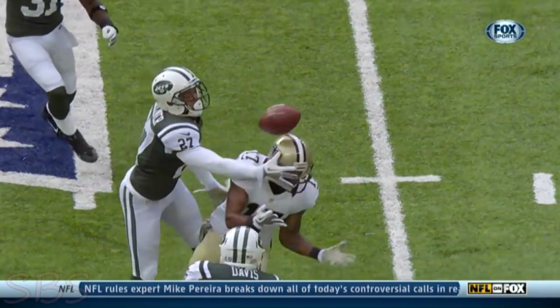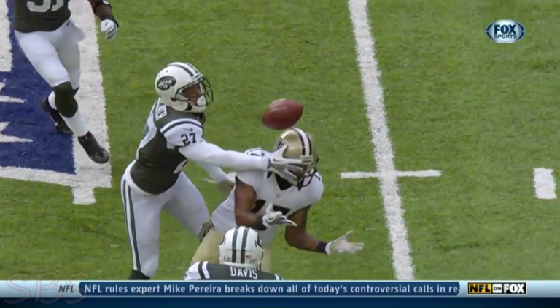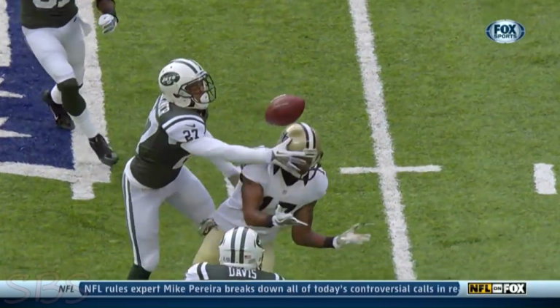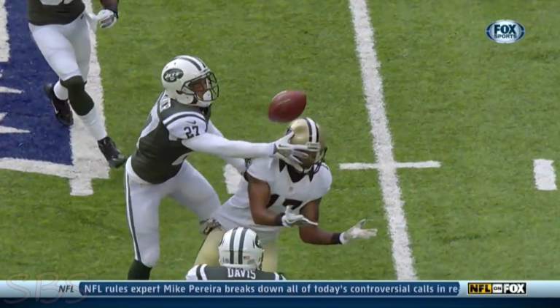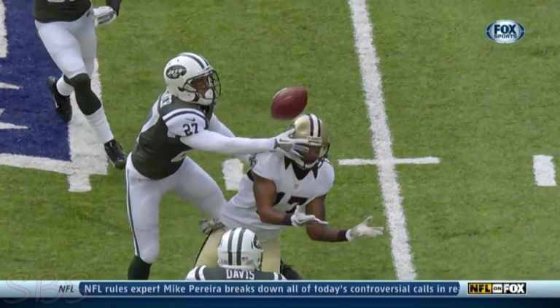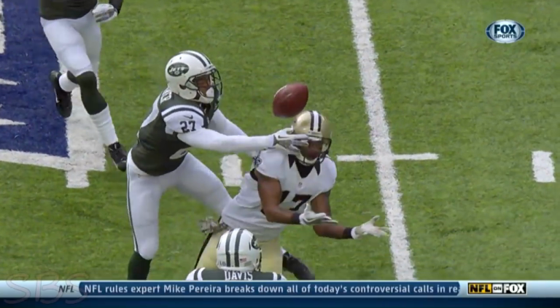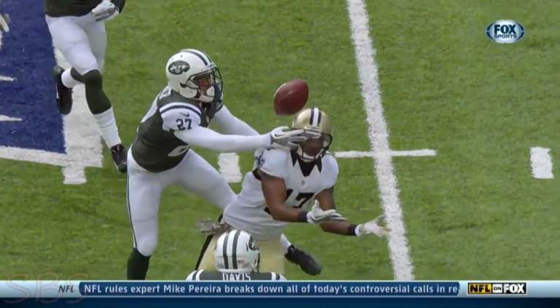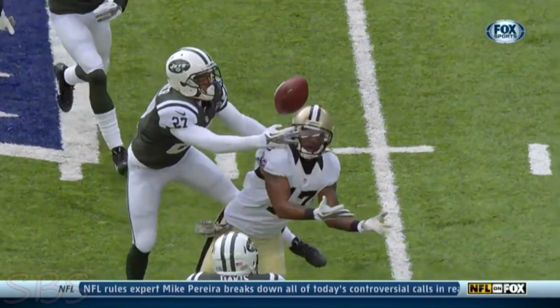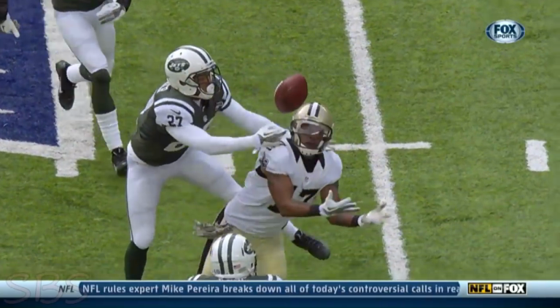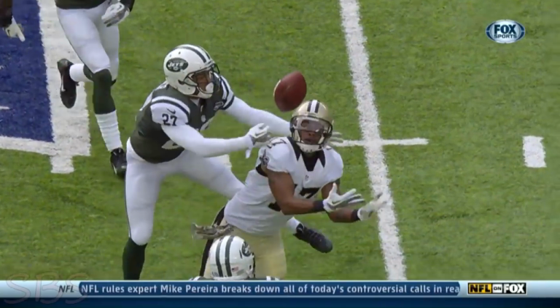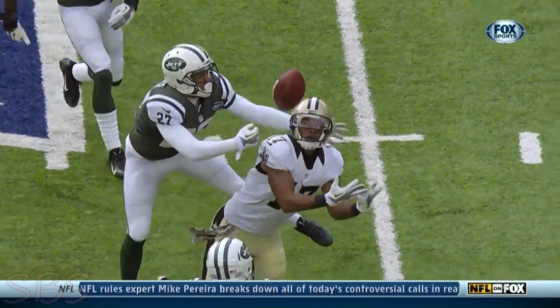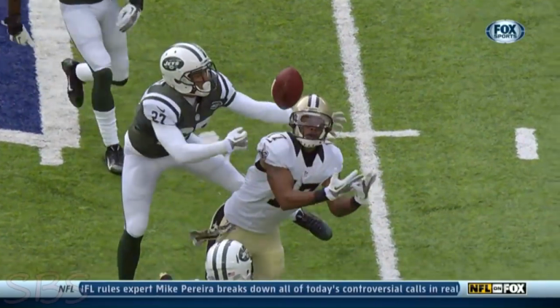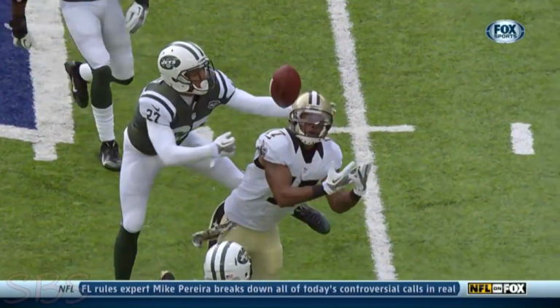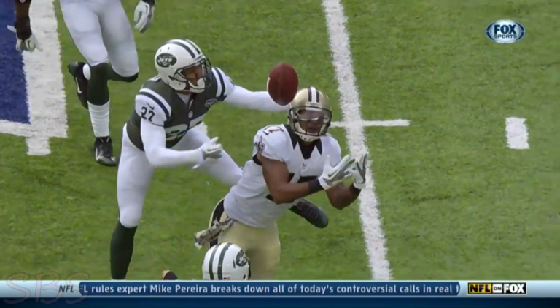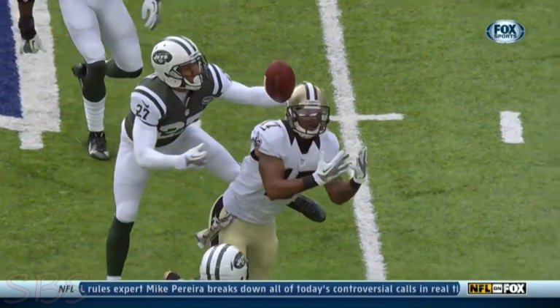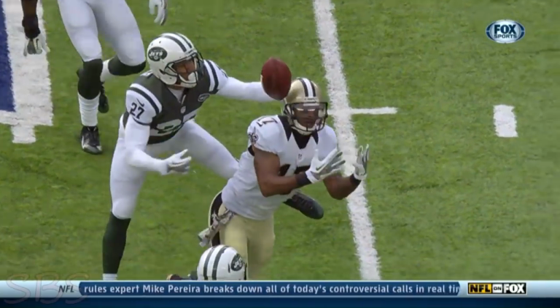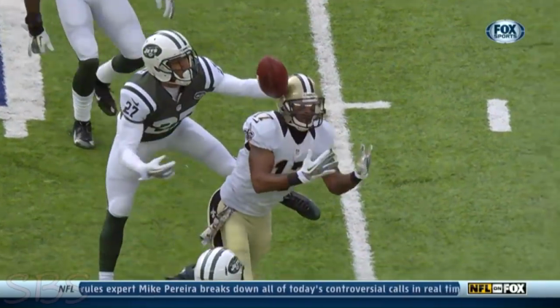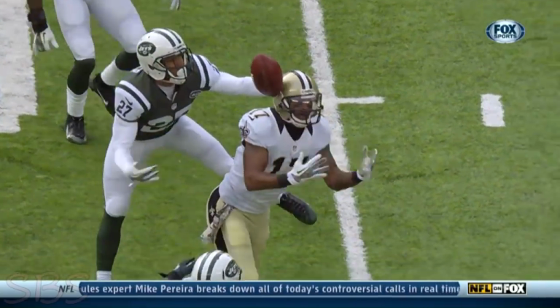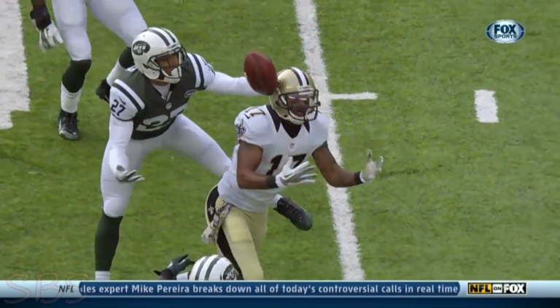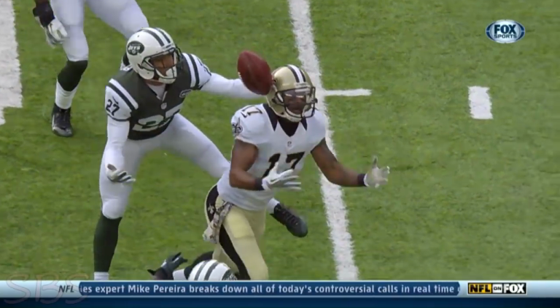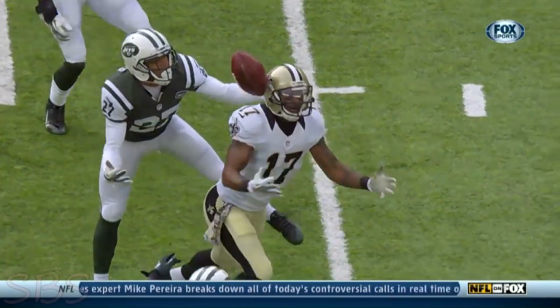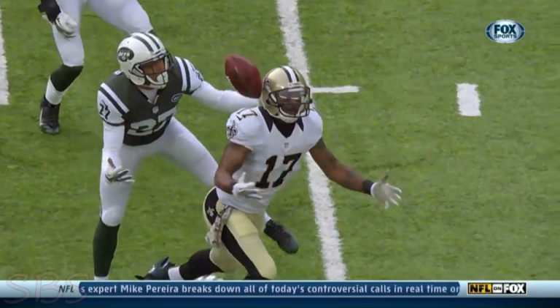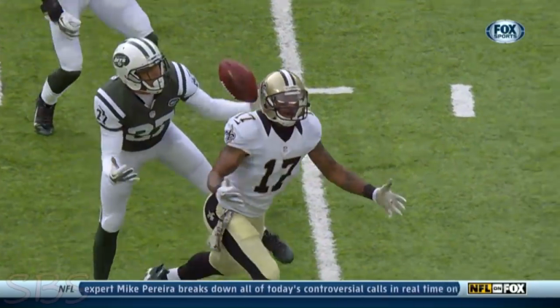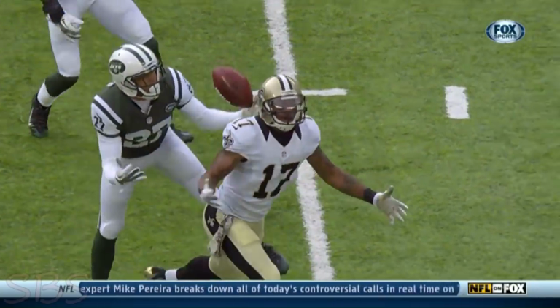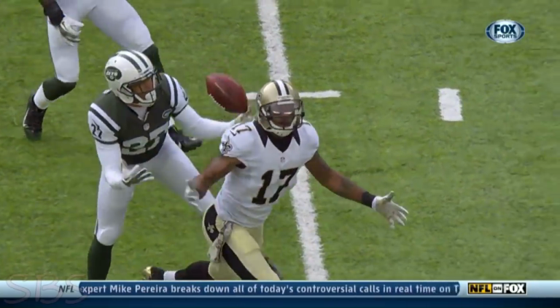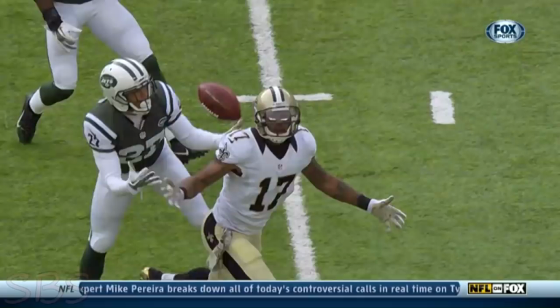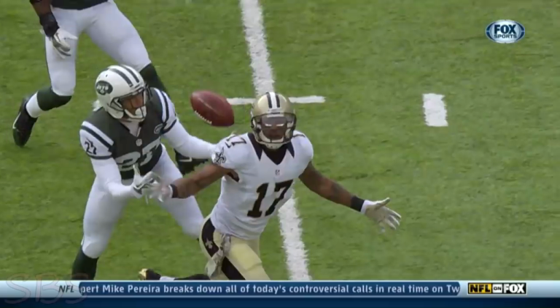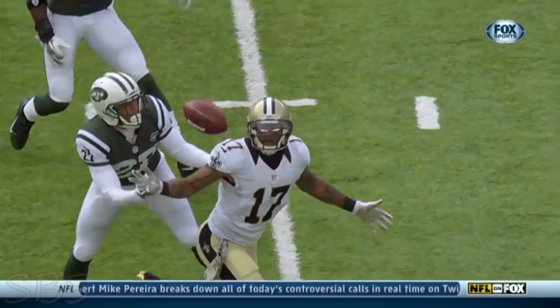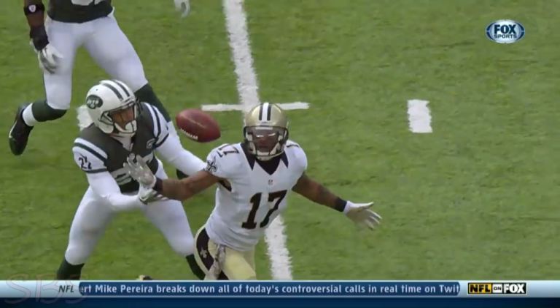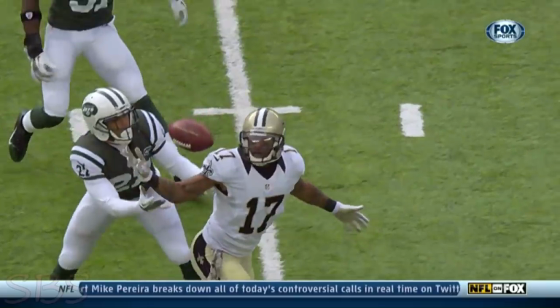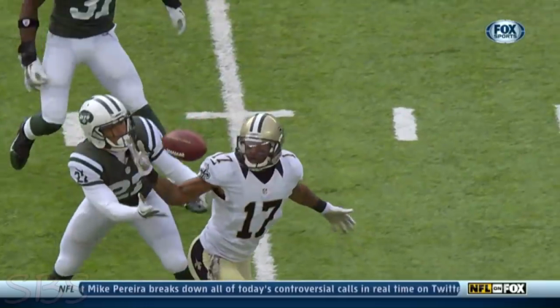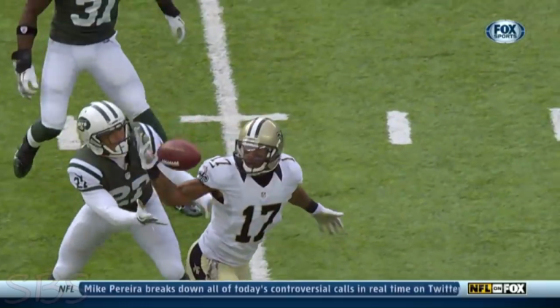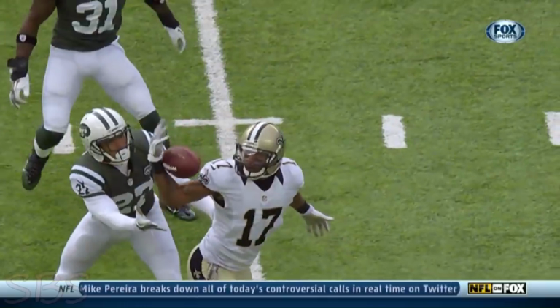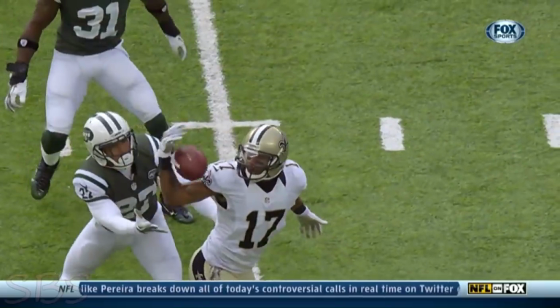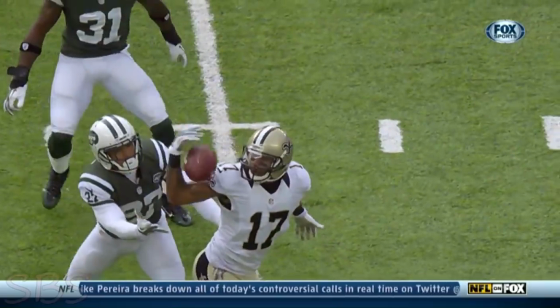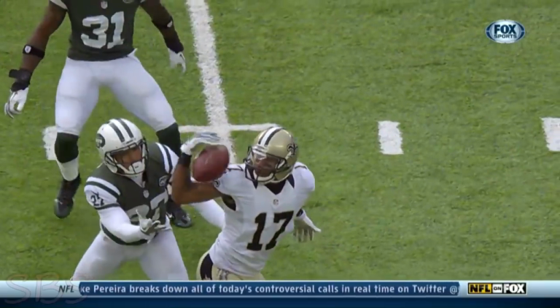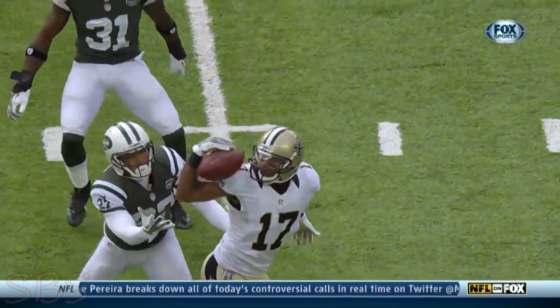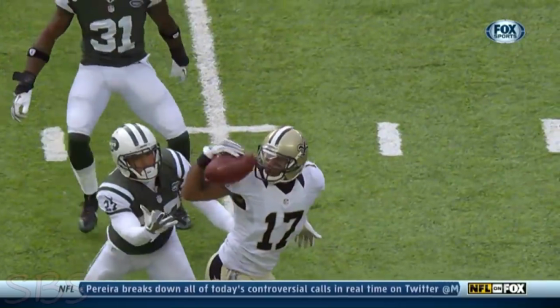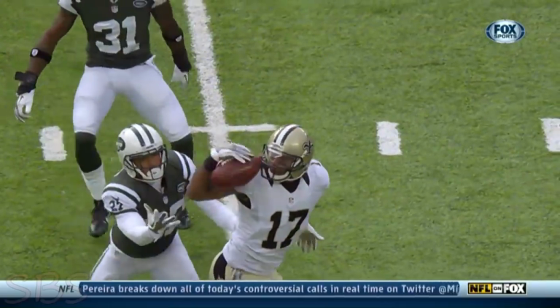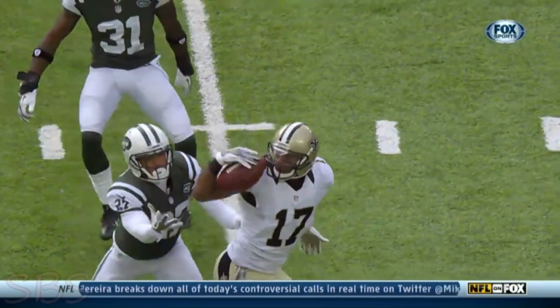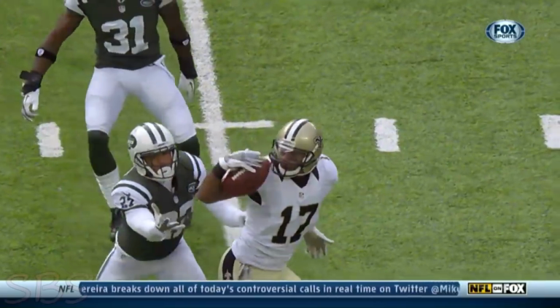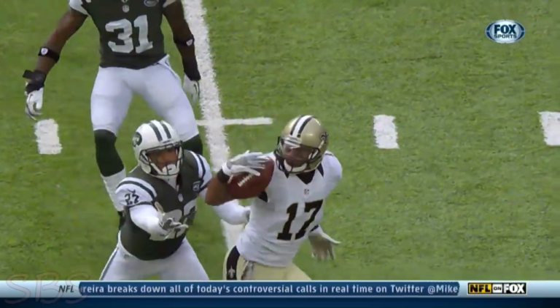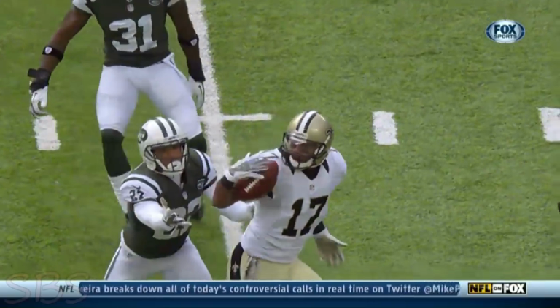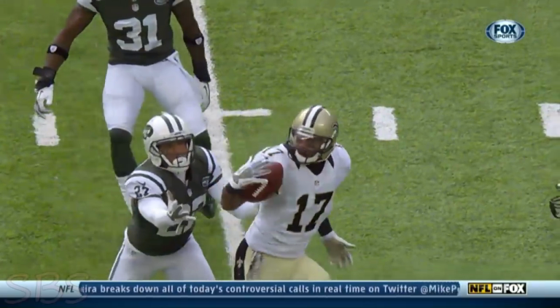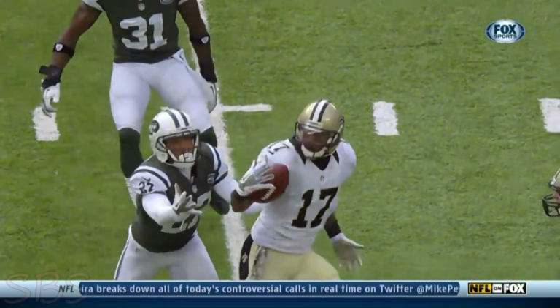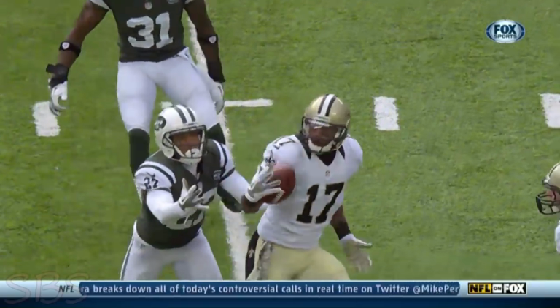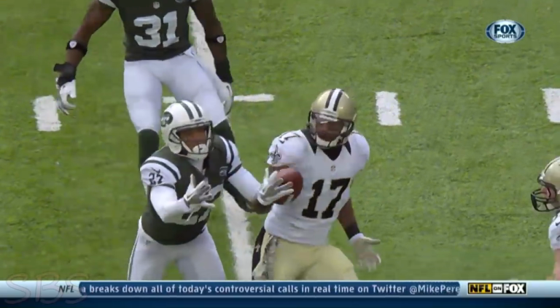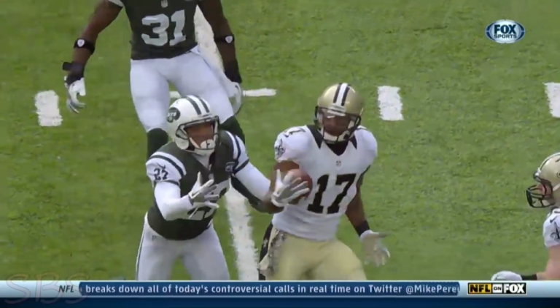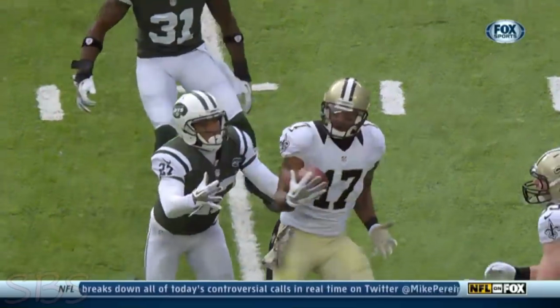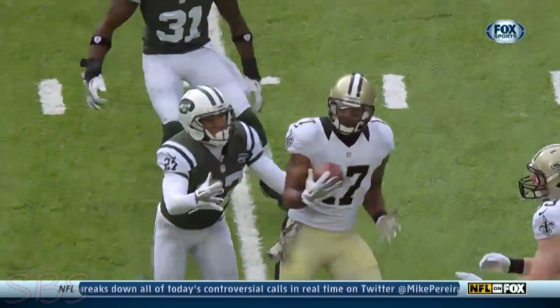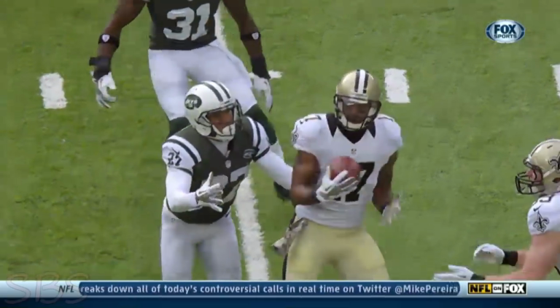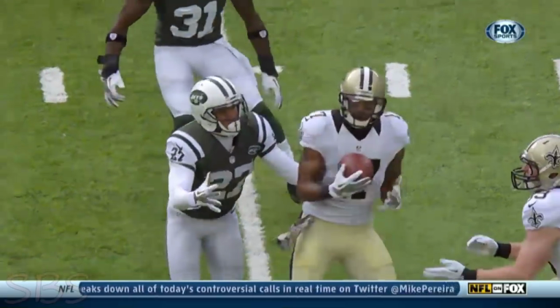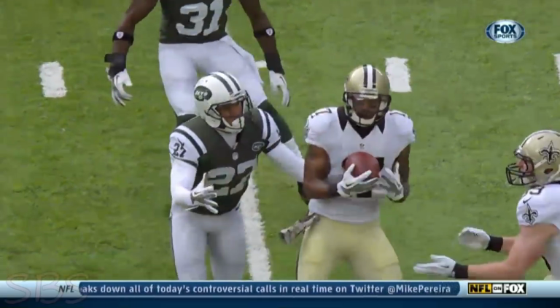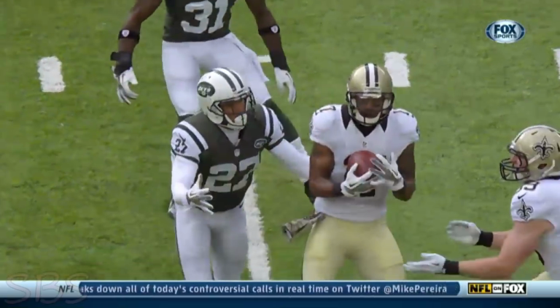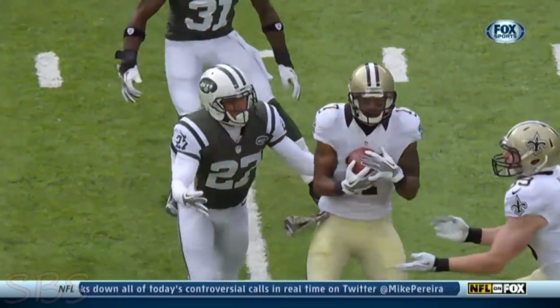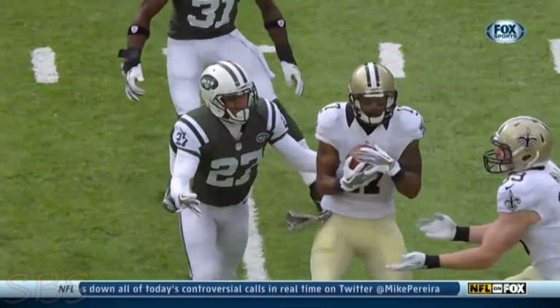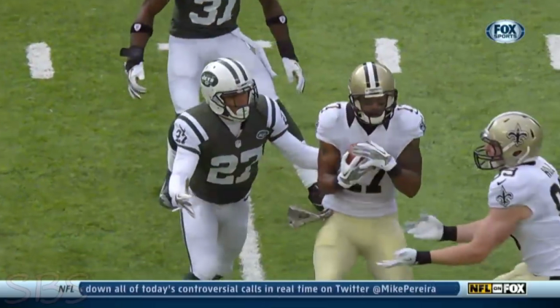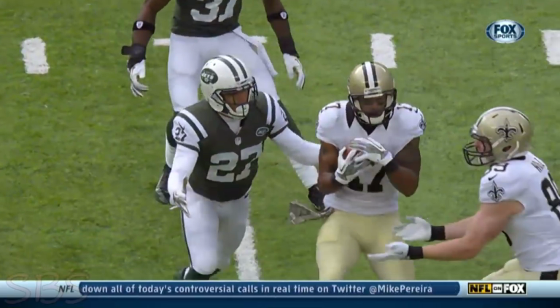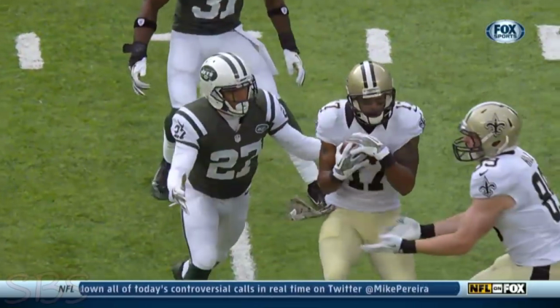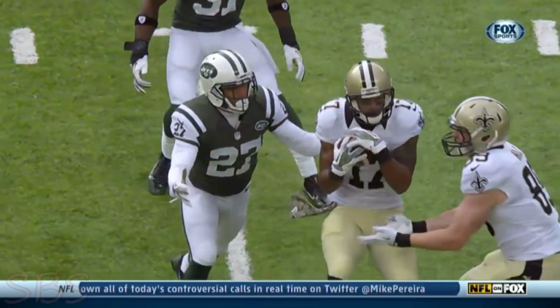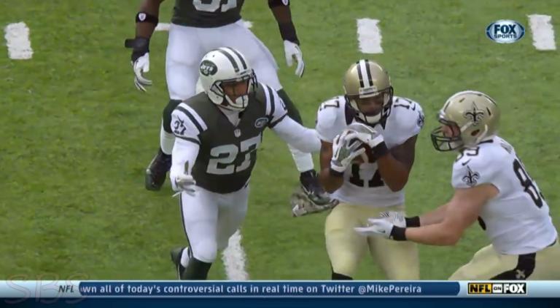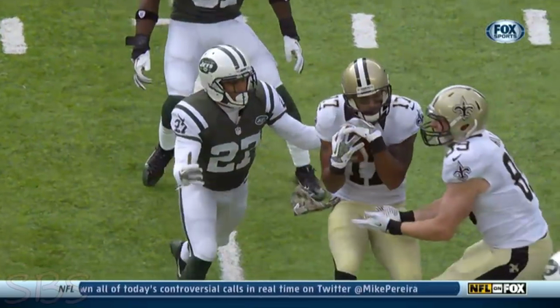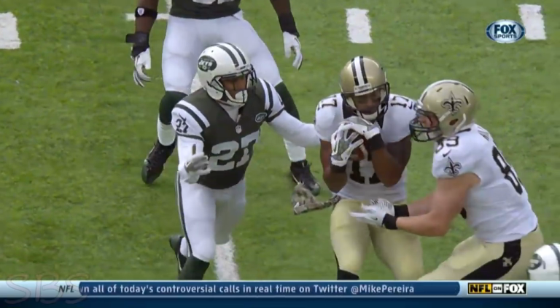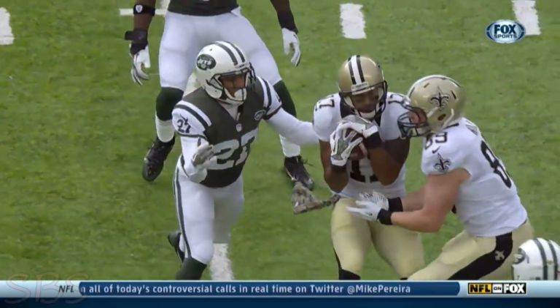On his head. Where is it? And he caught the thing. That's great concentration.